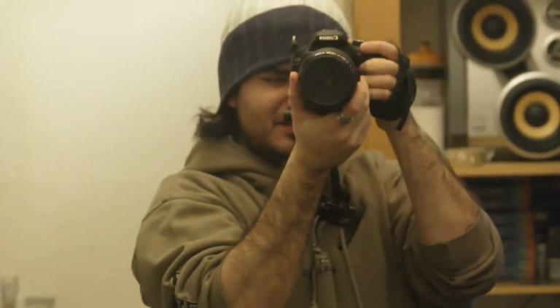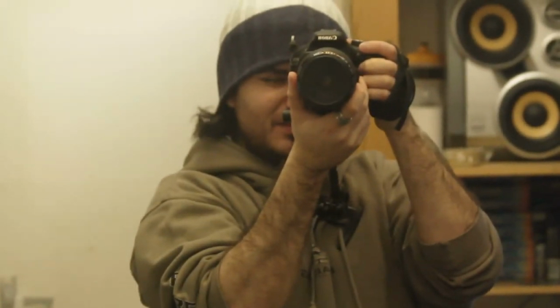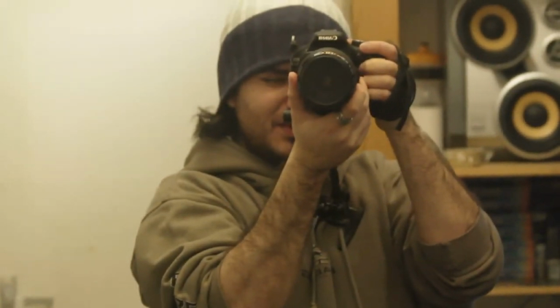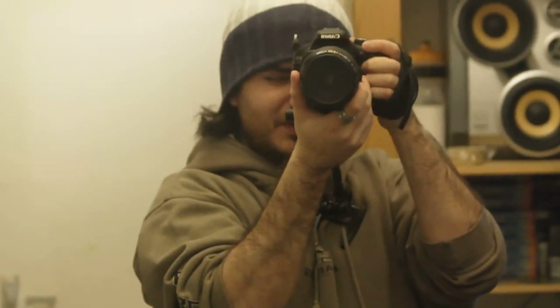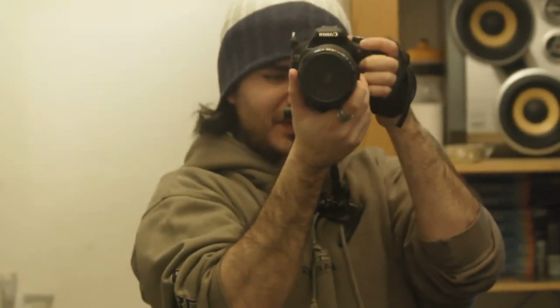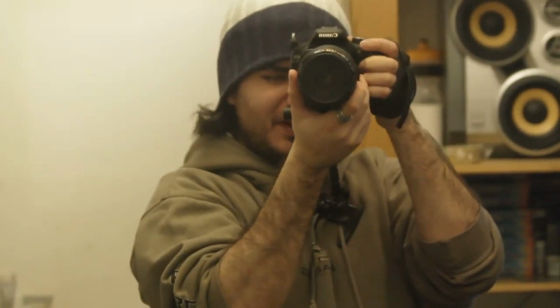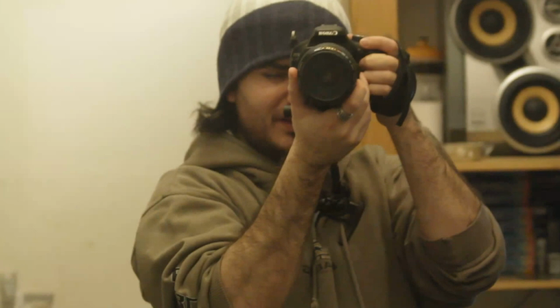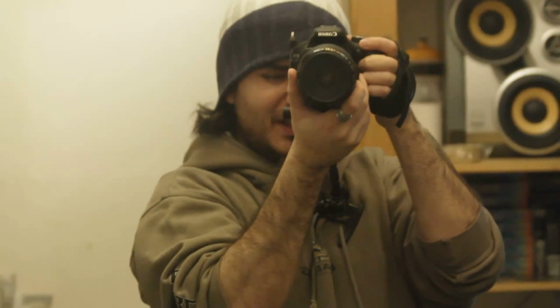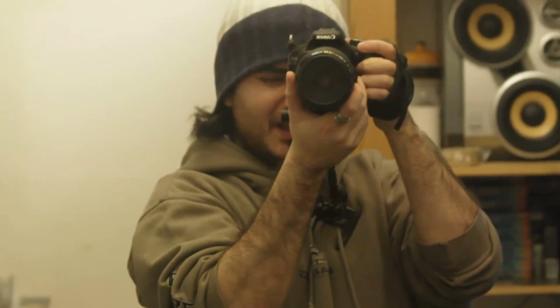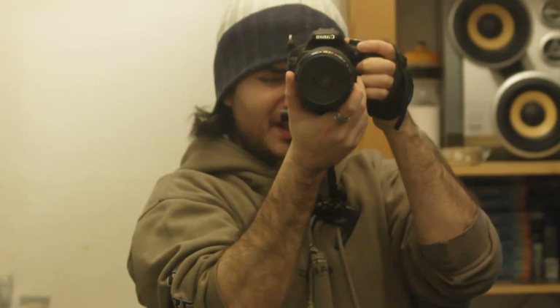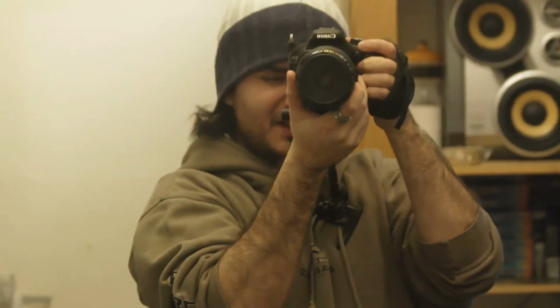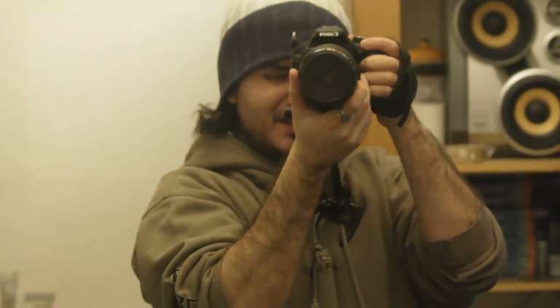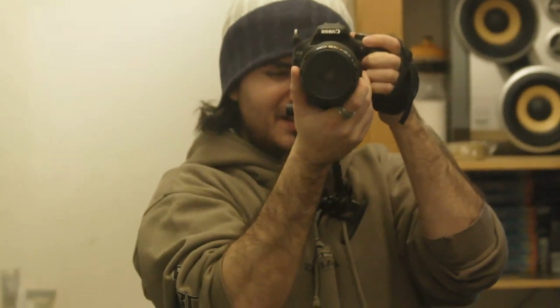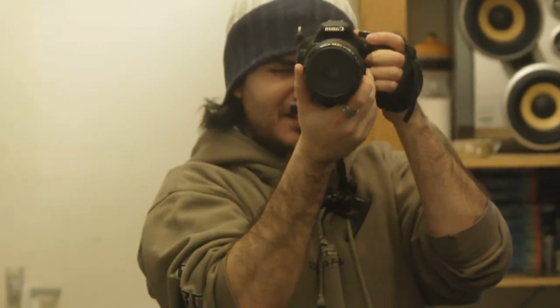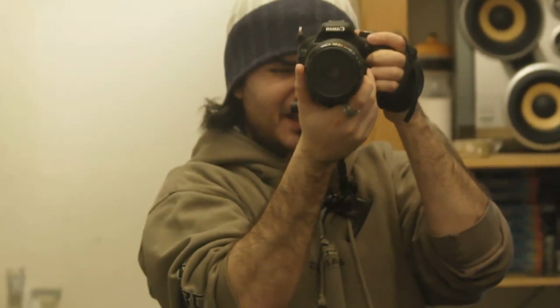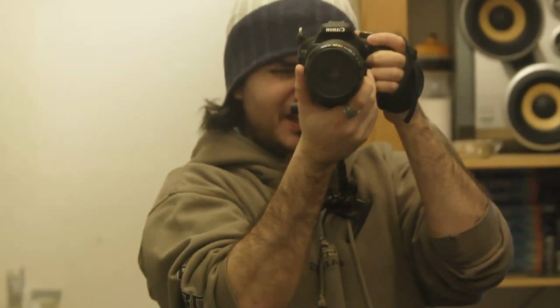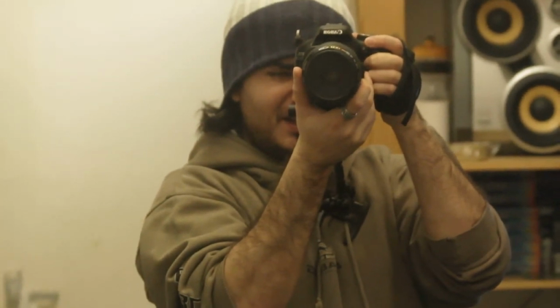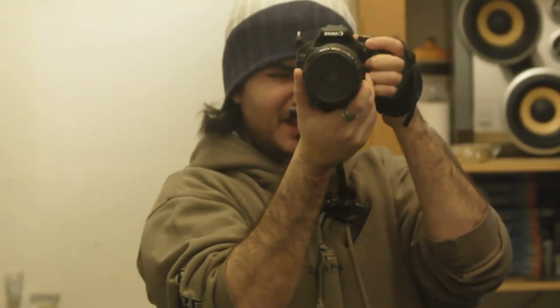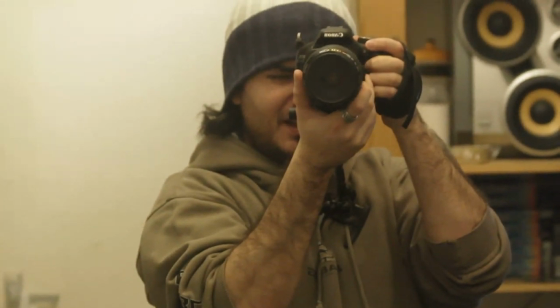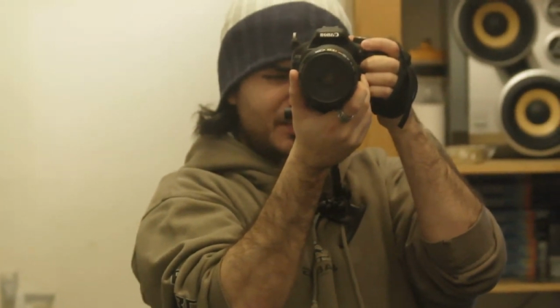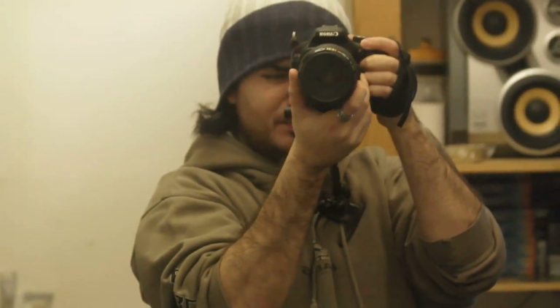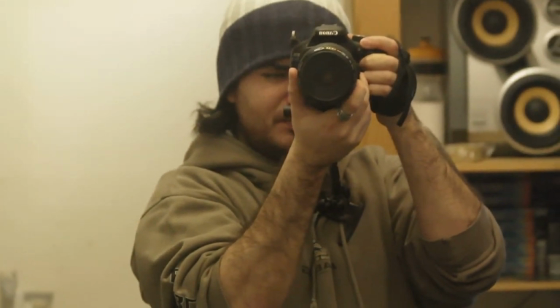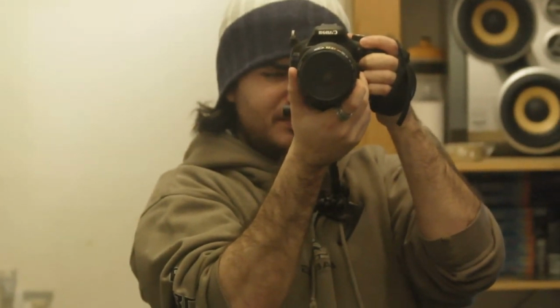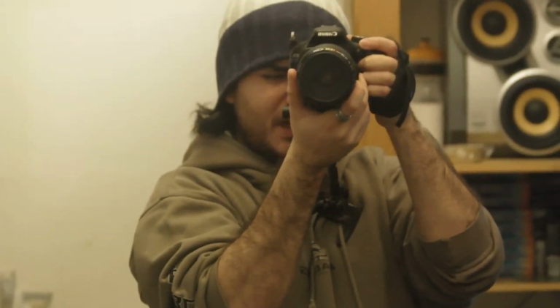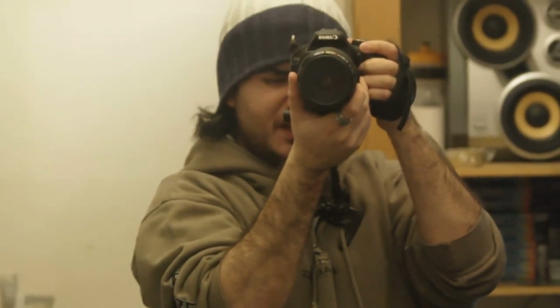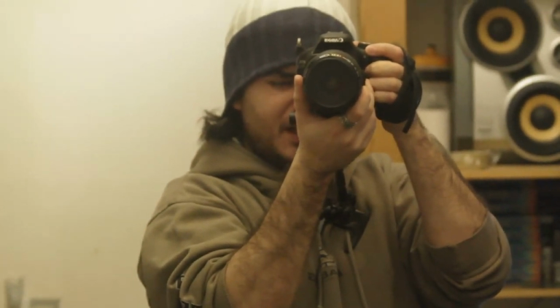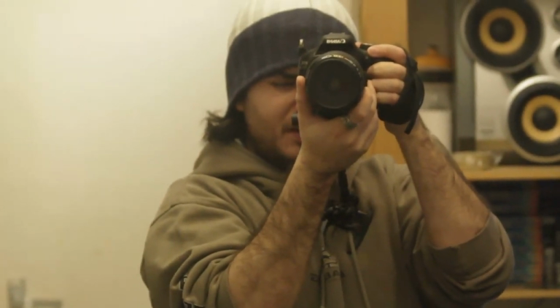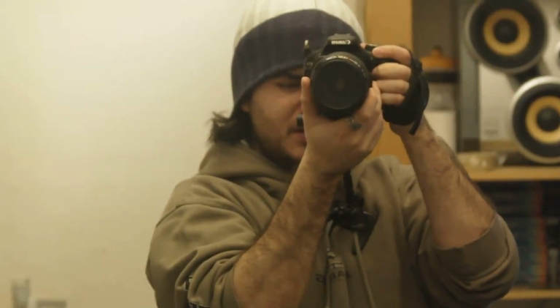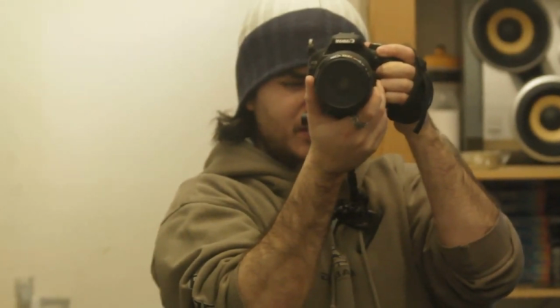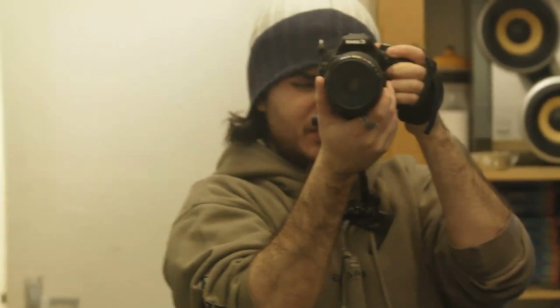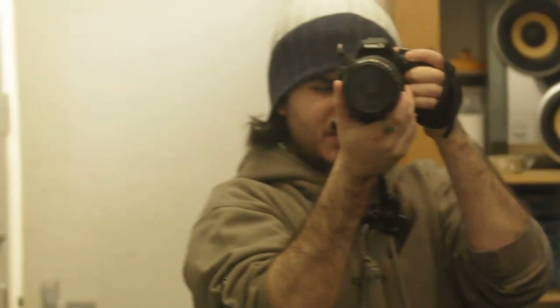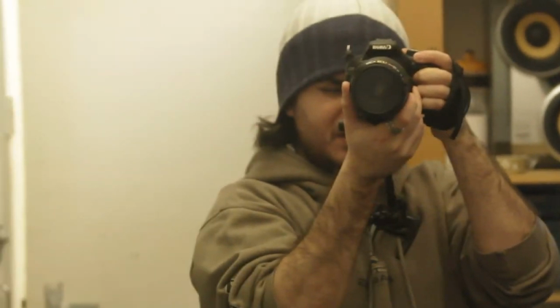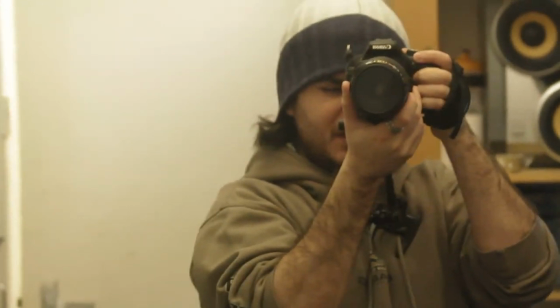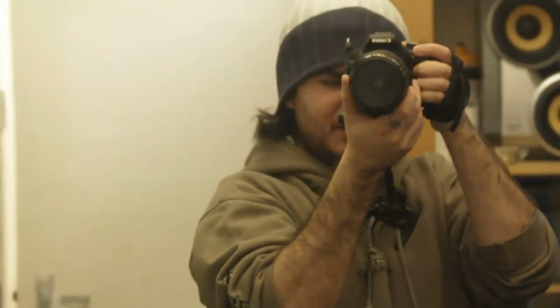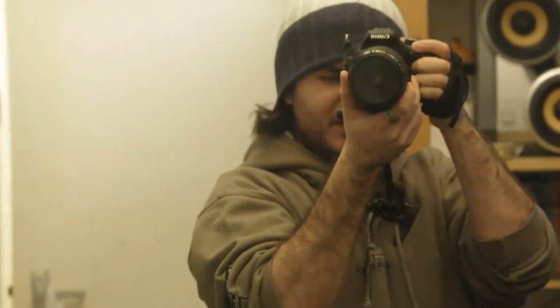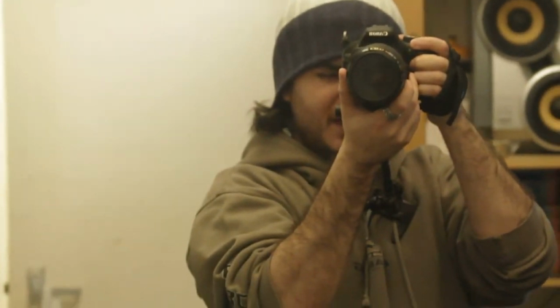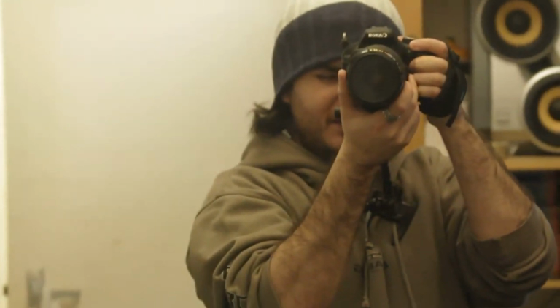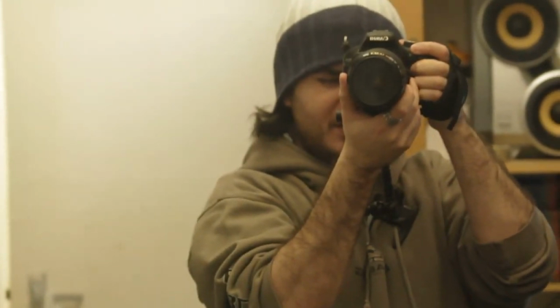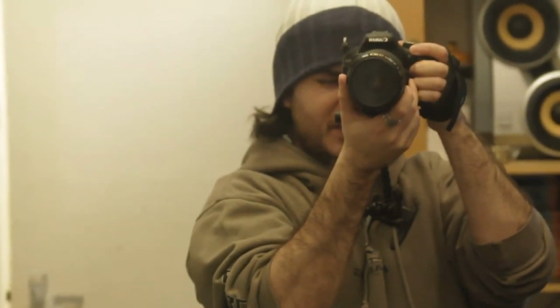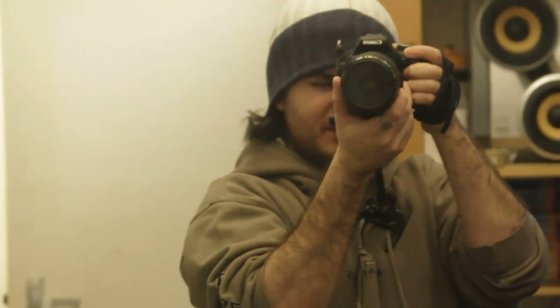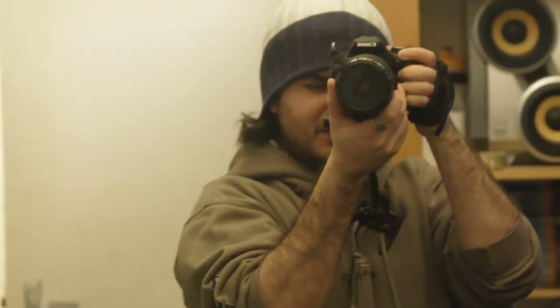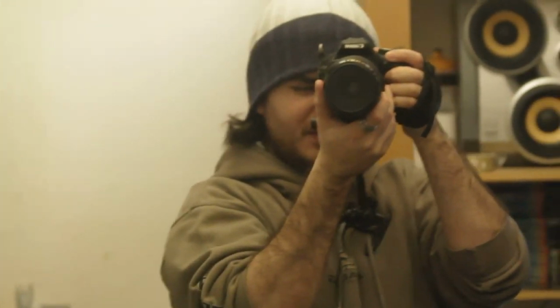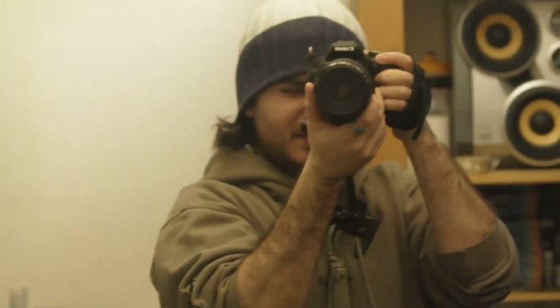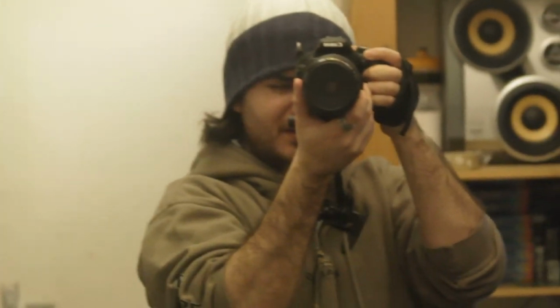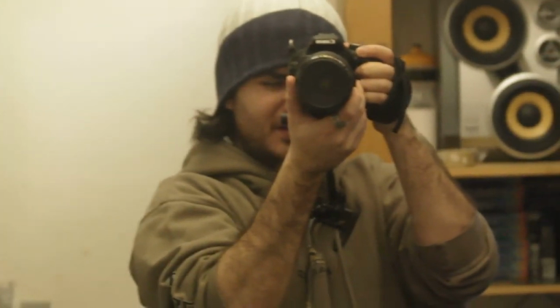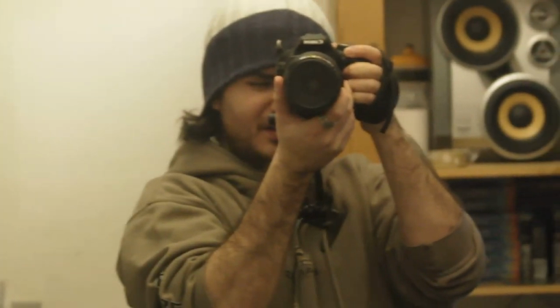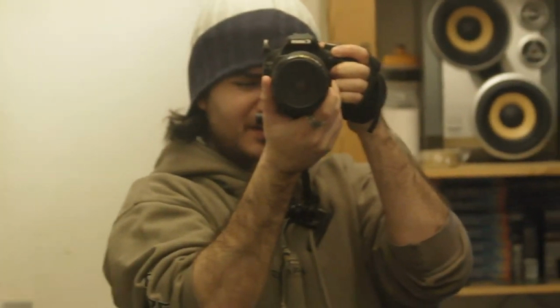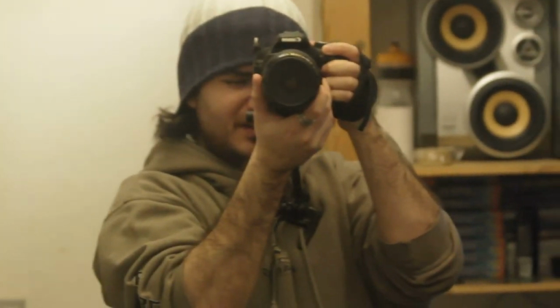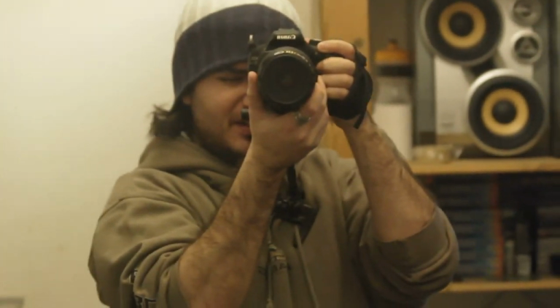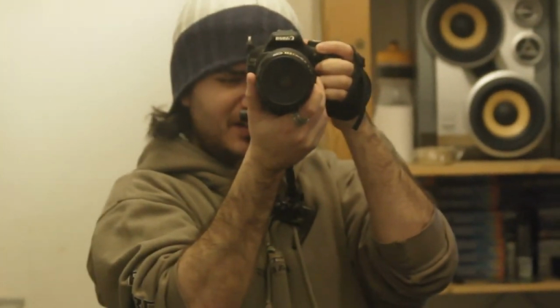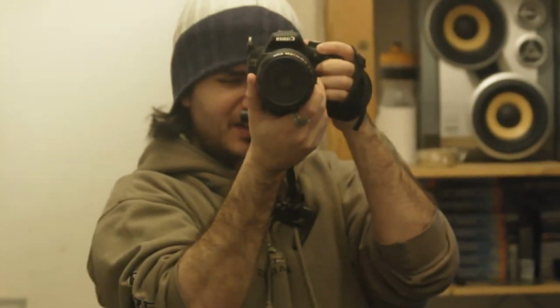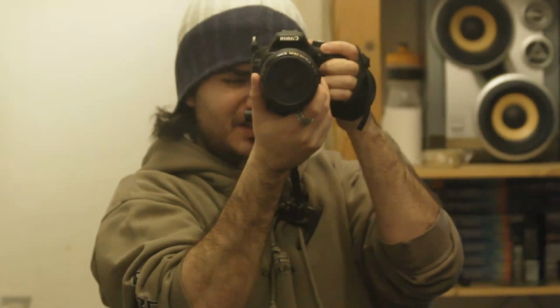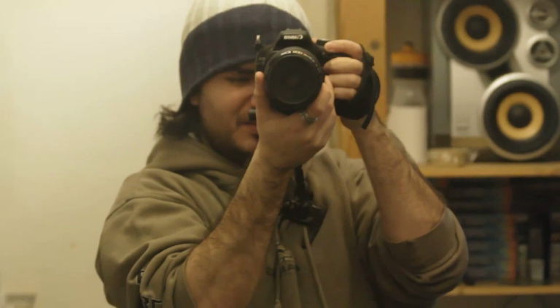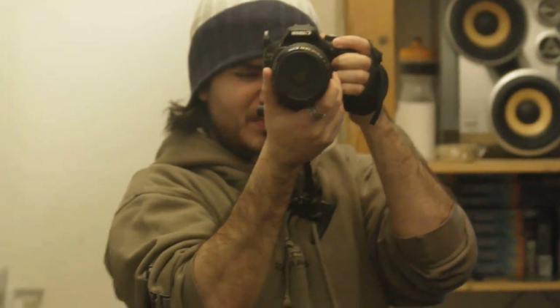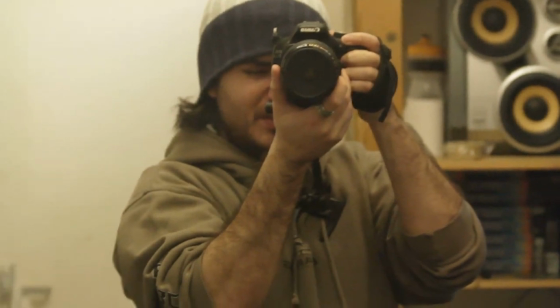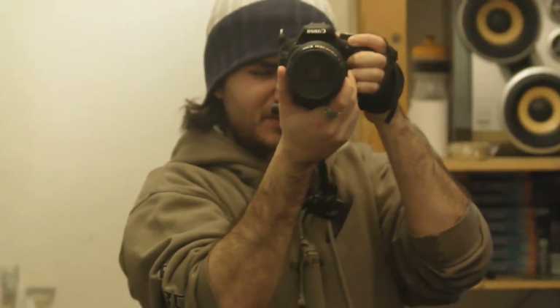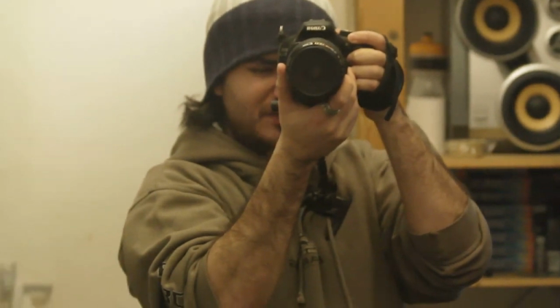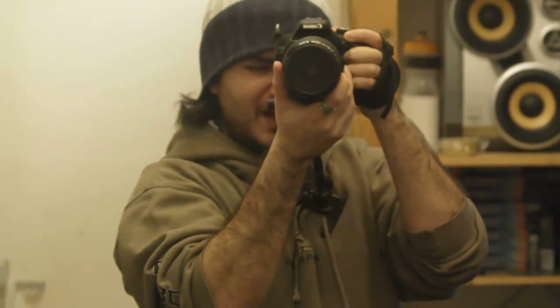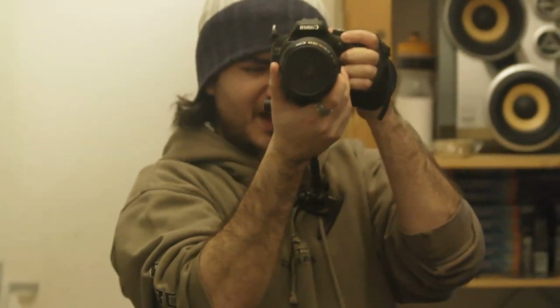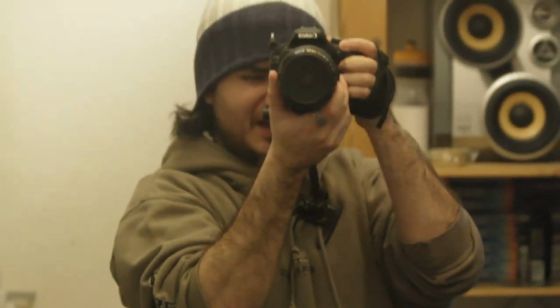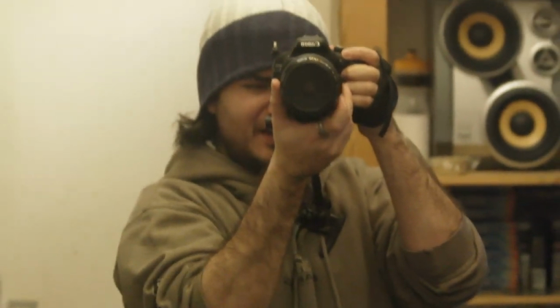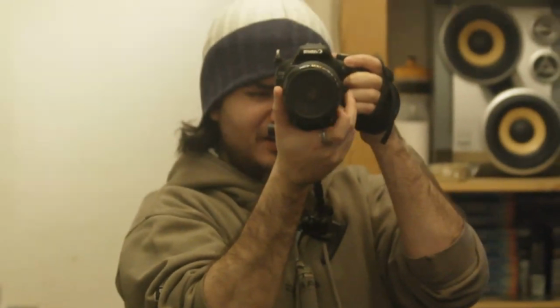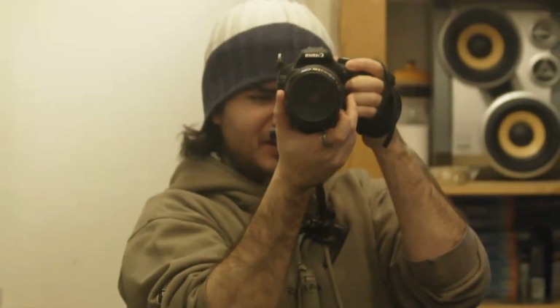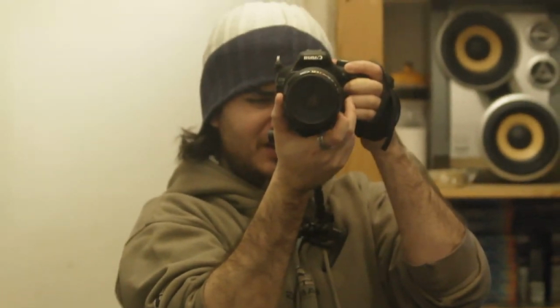If I hold it like this, I could get a usable shot — maybe sort of that handheld look.